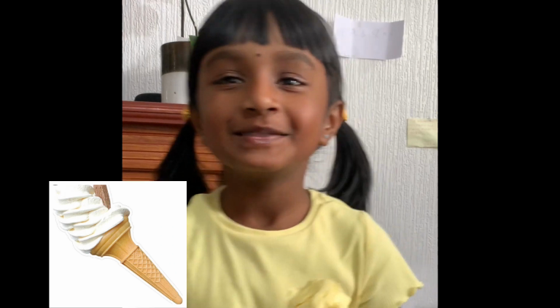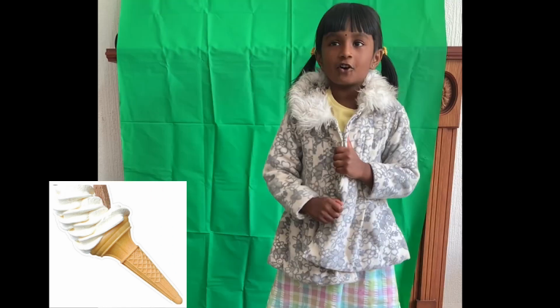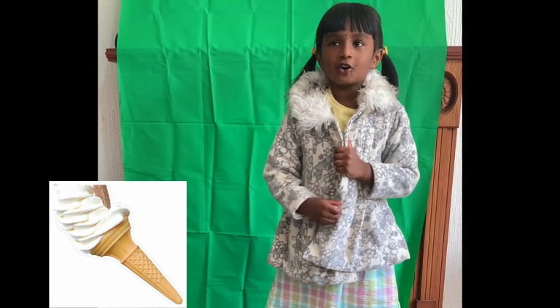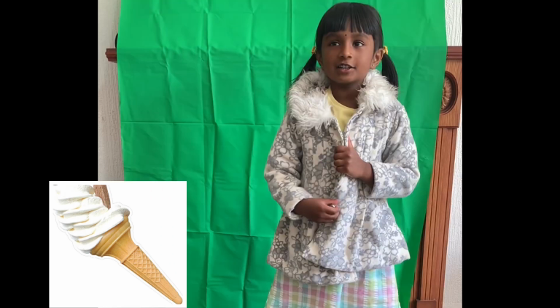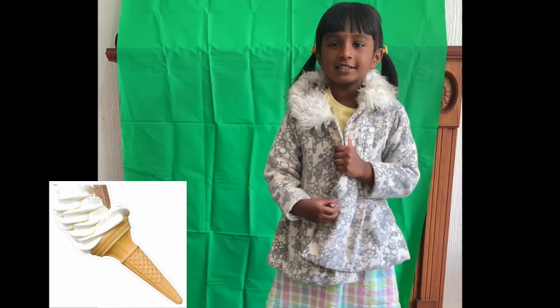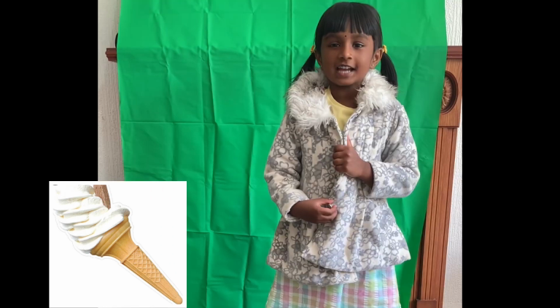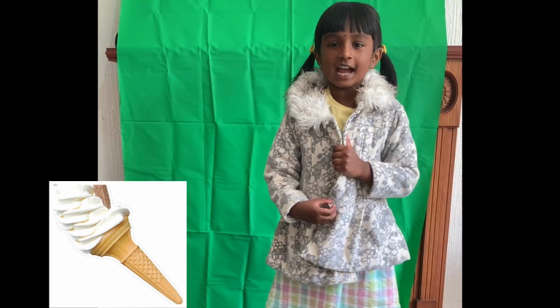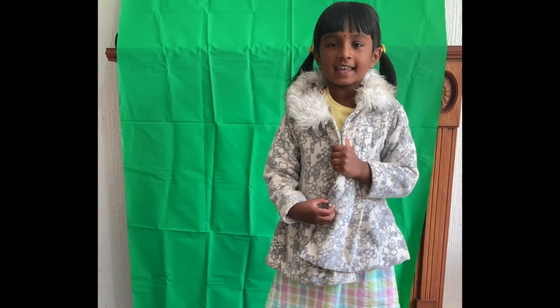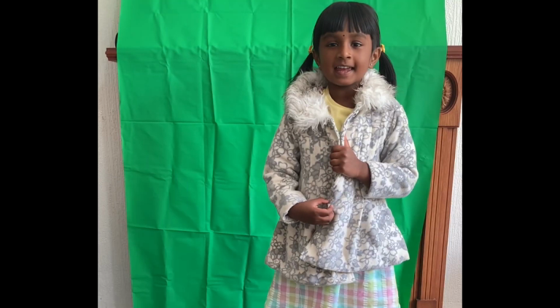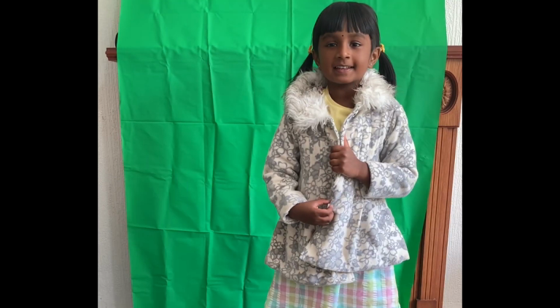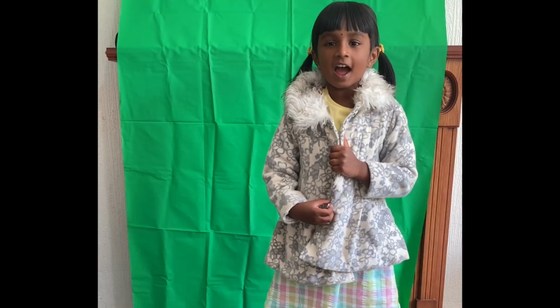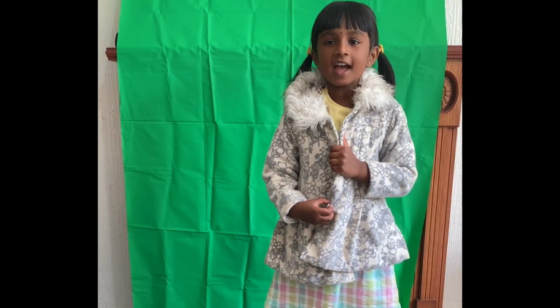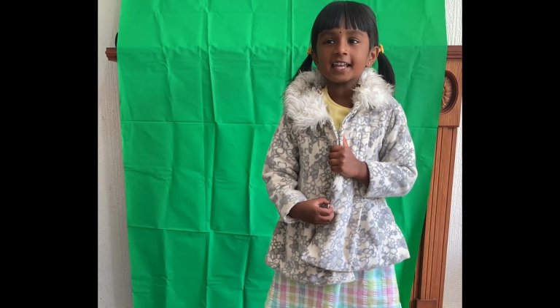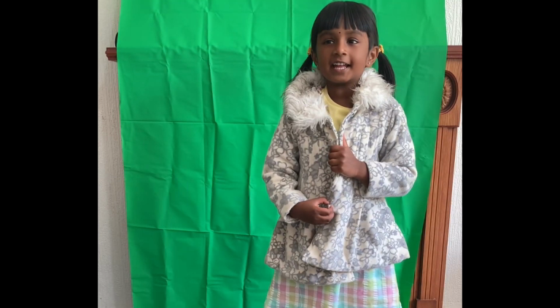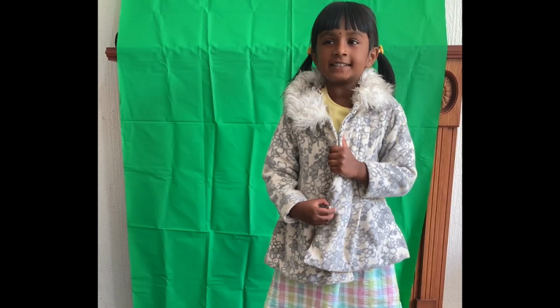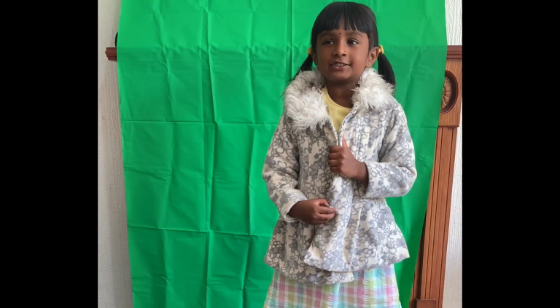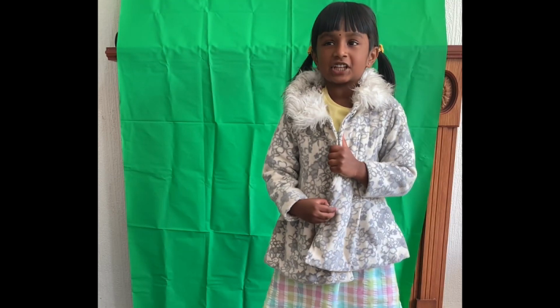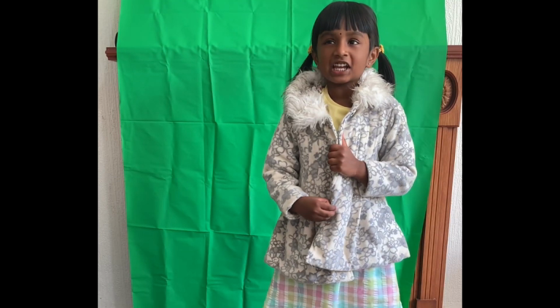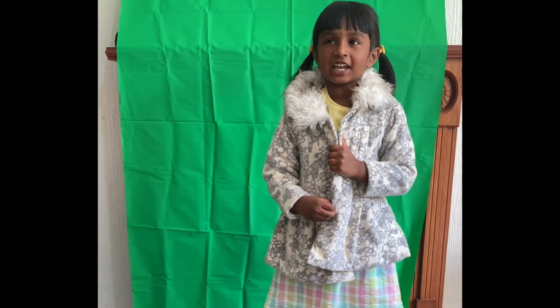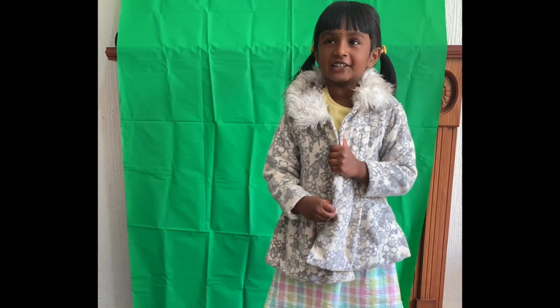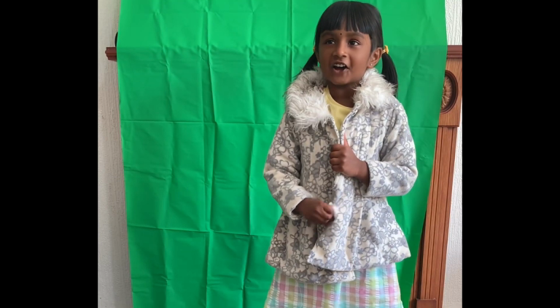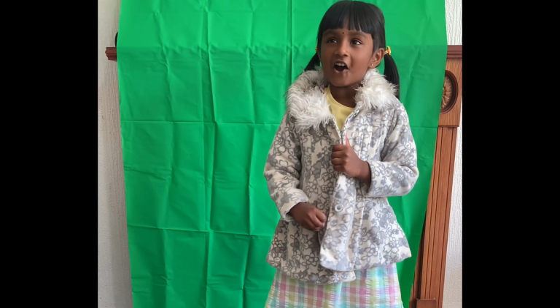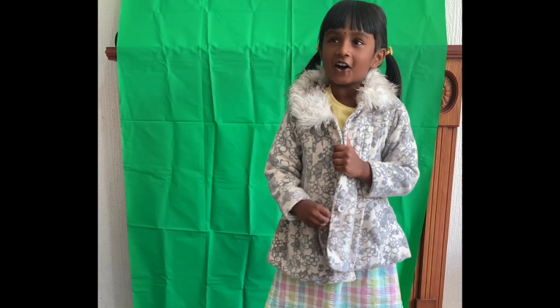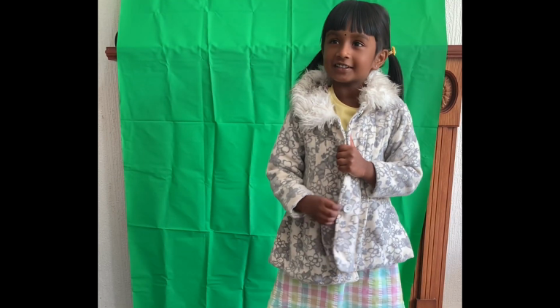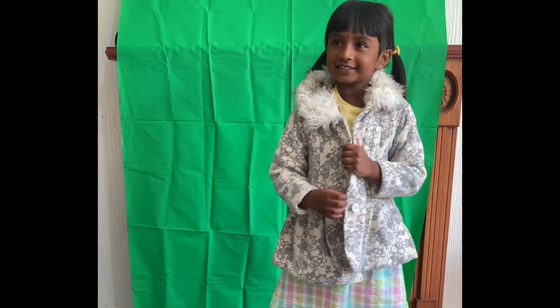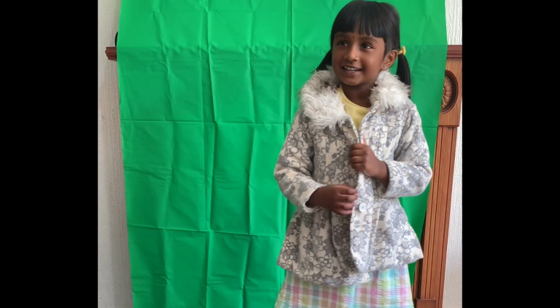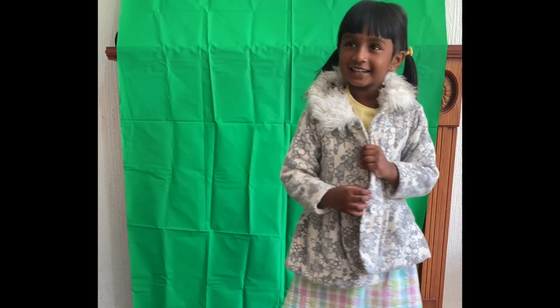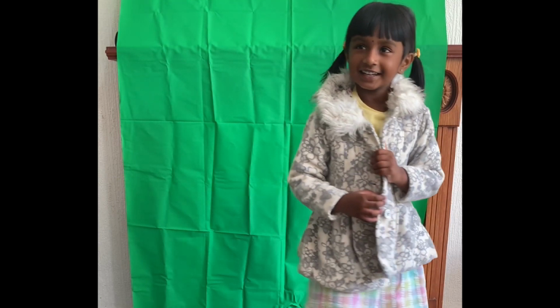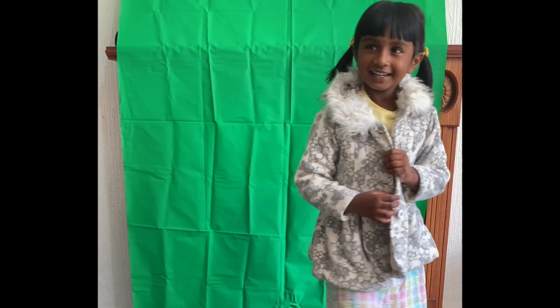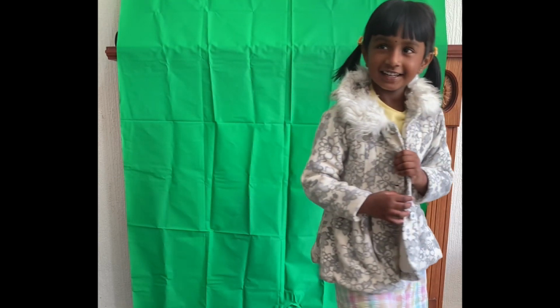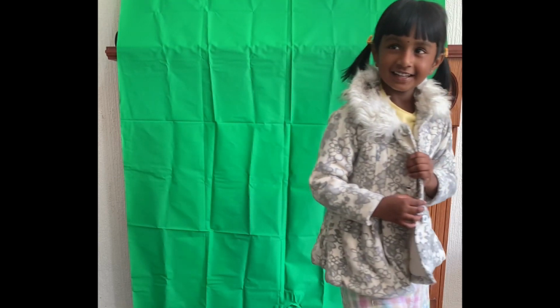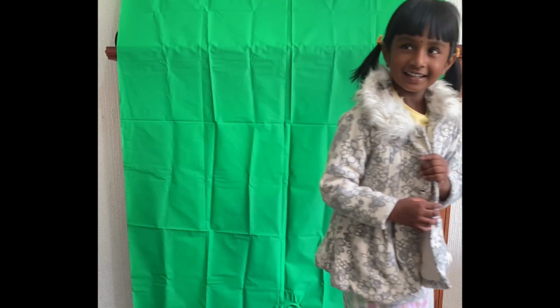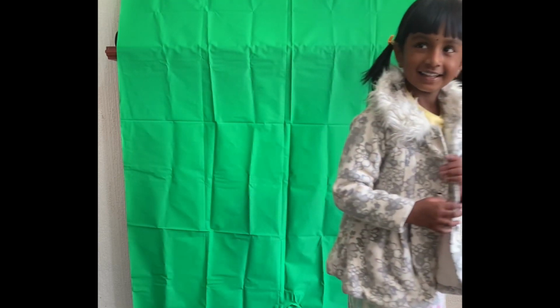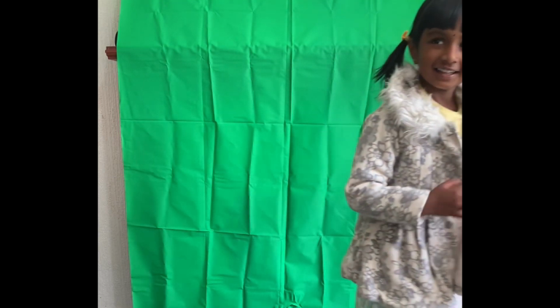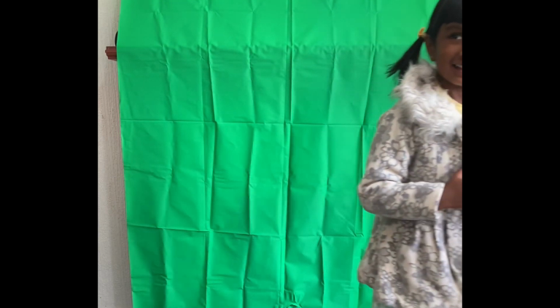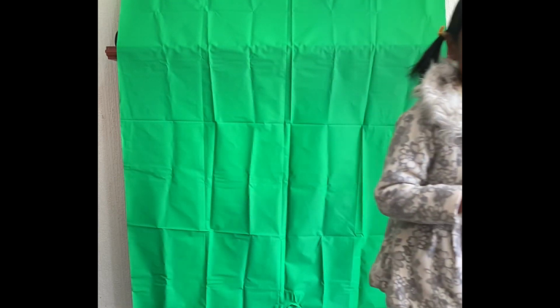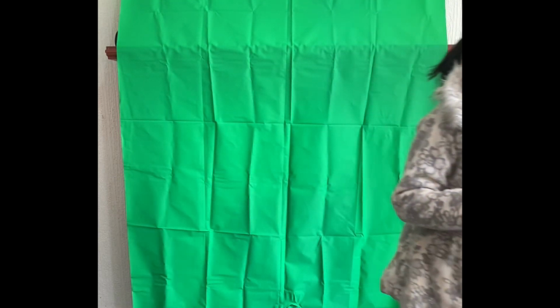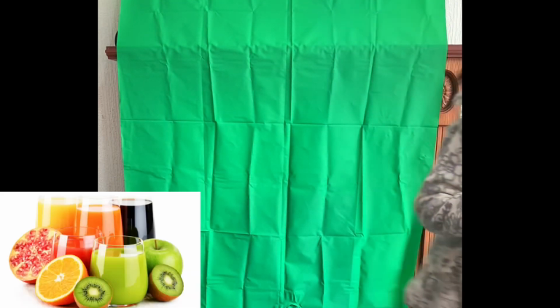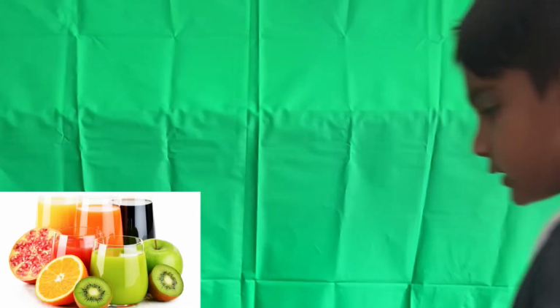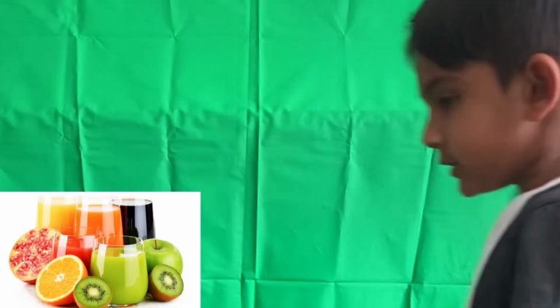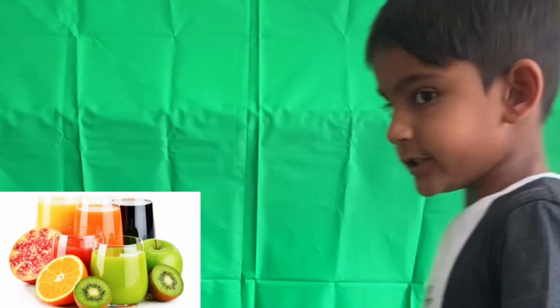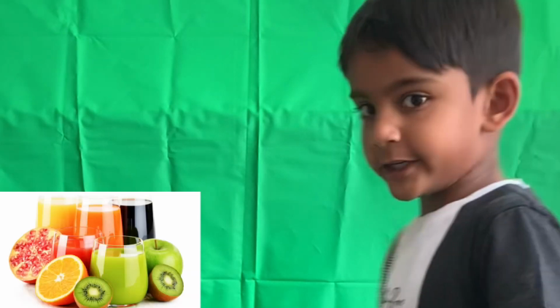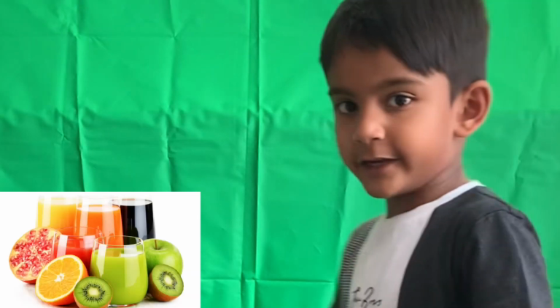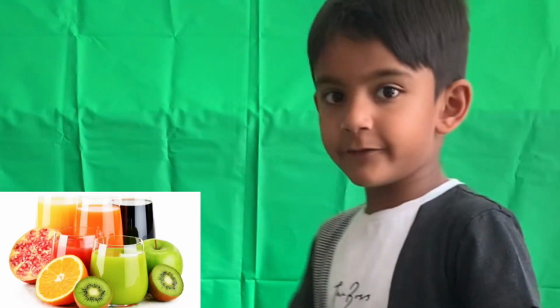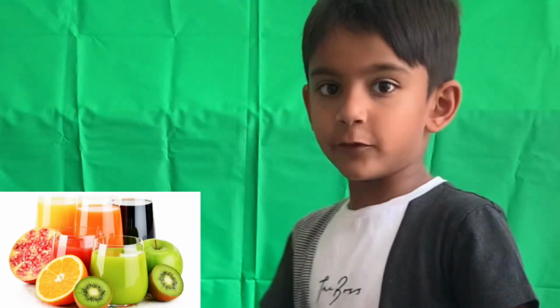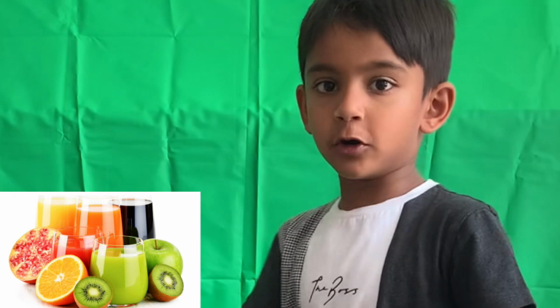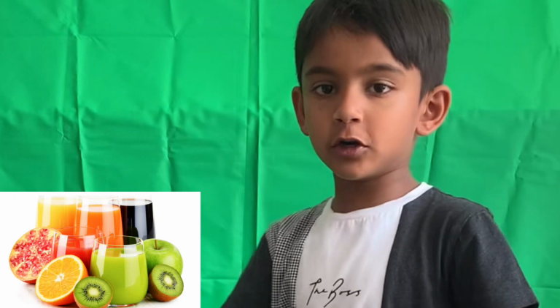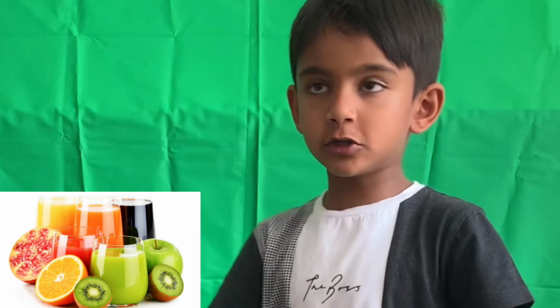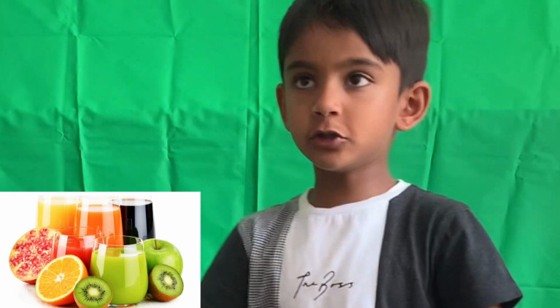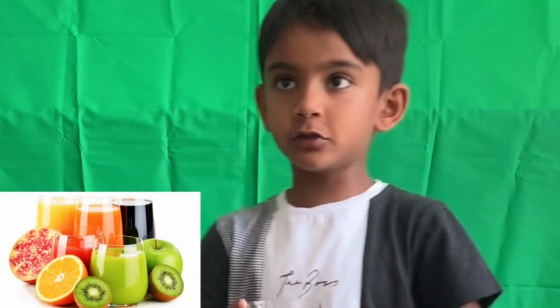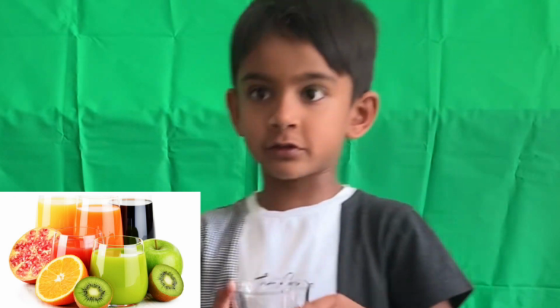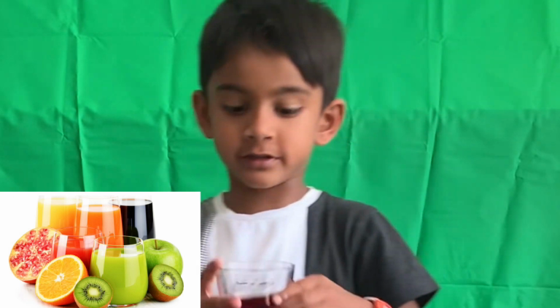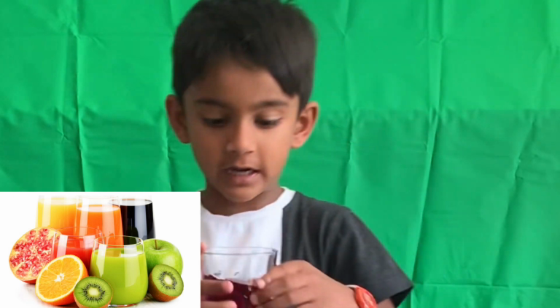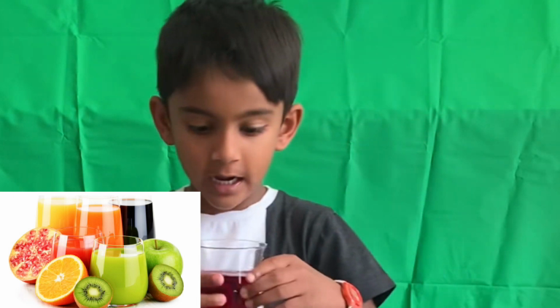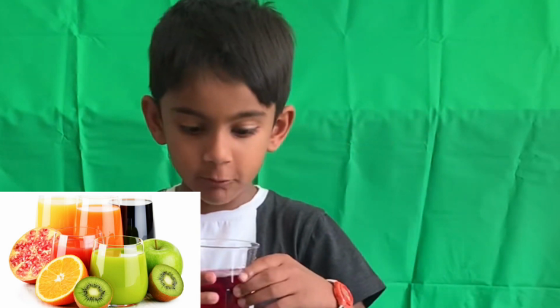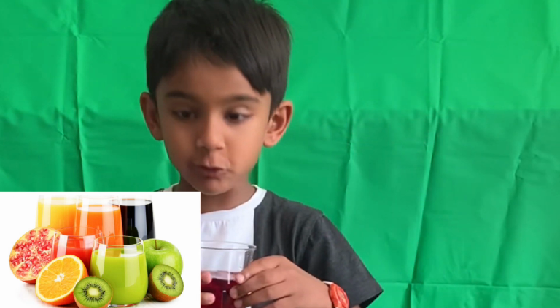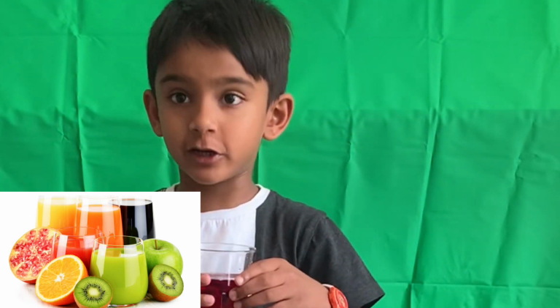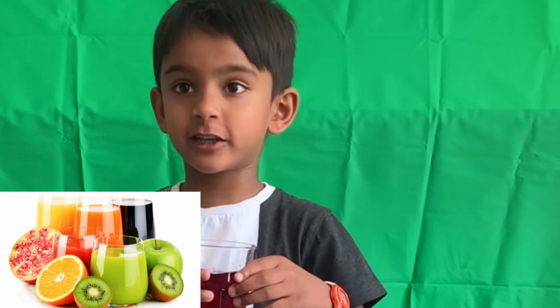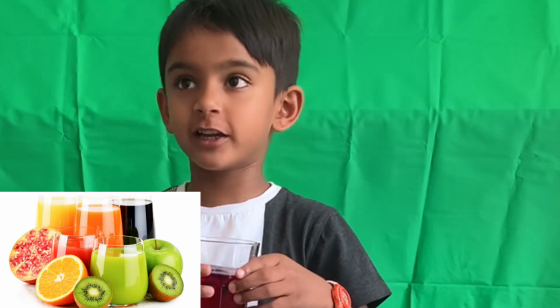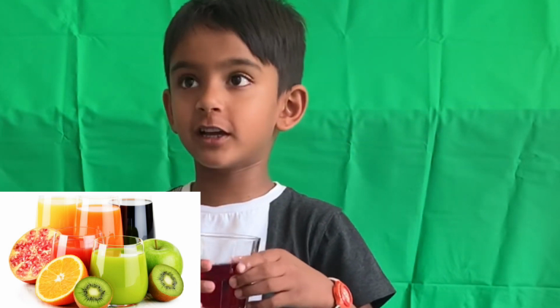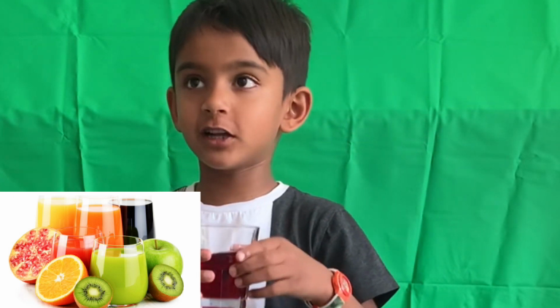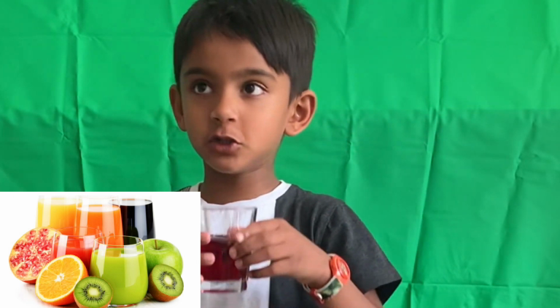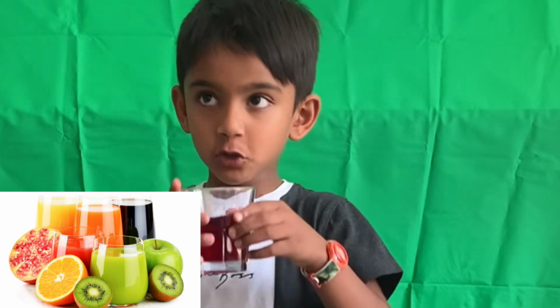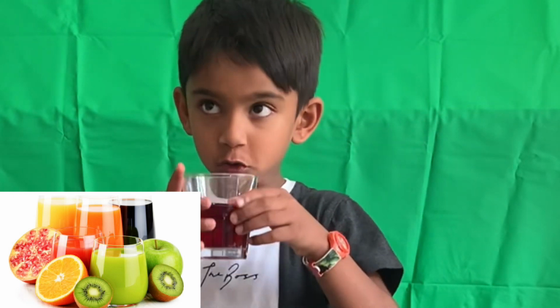J for Jacket. I got a jacket. J for Juice. I'm drinking a juice.